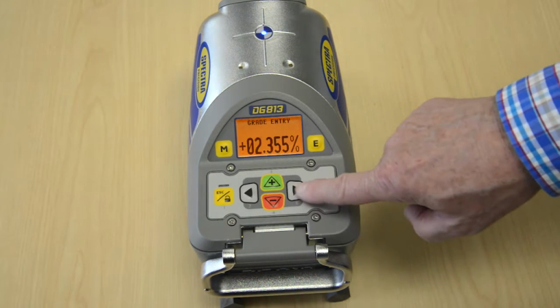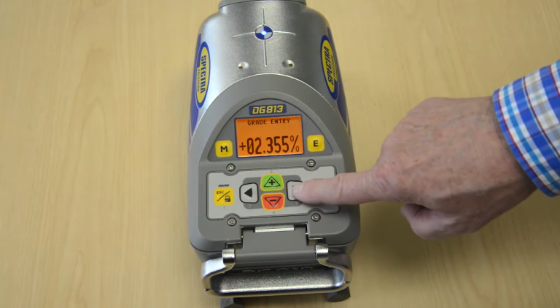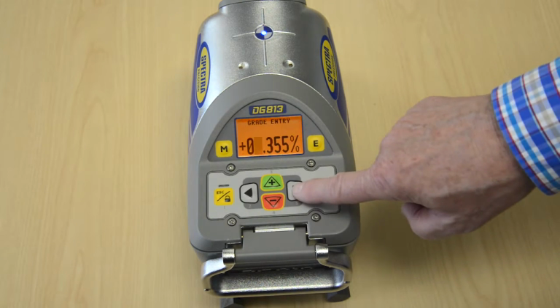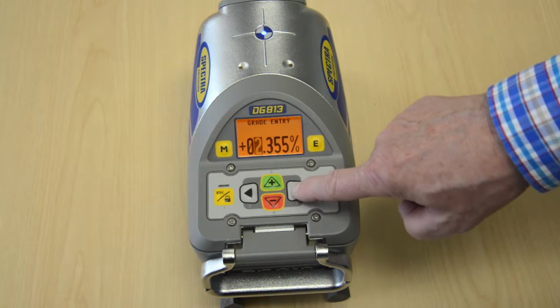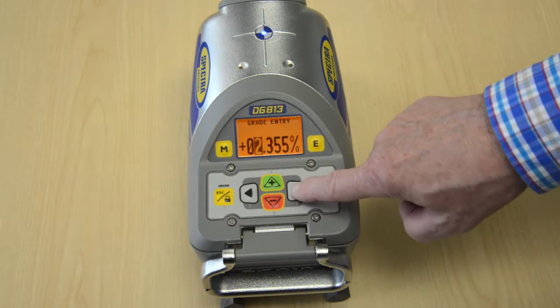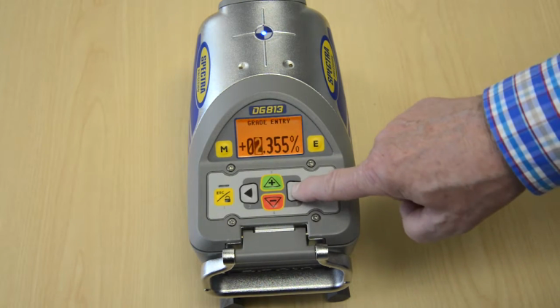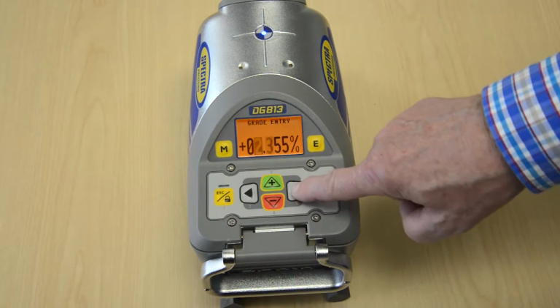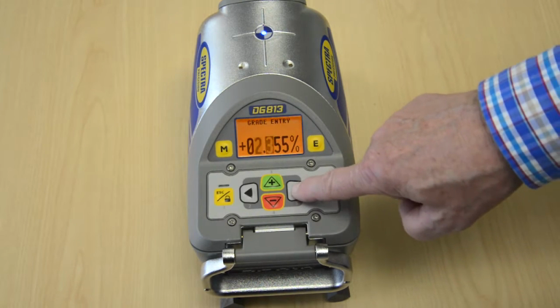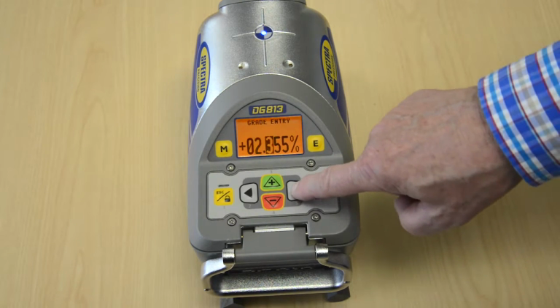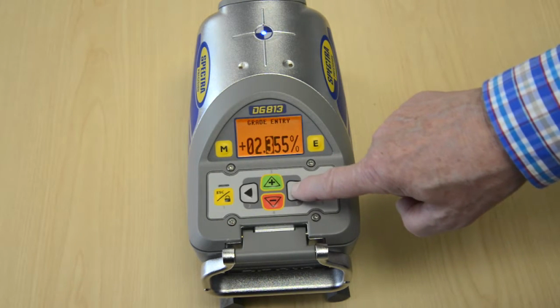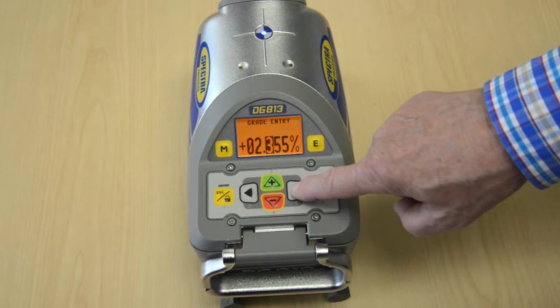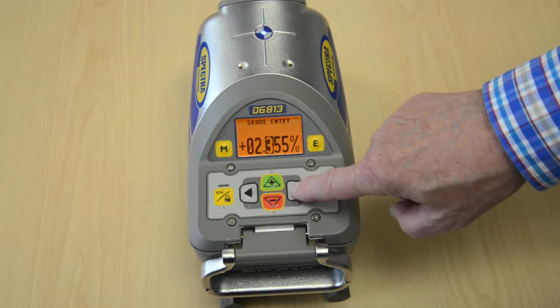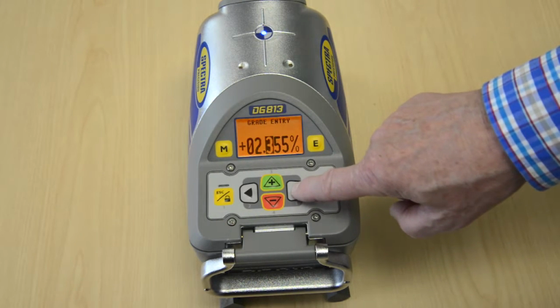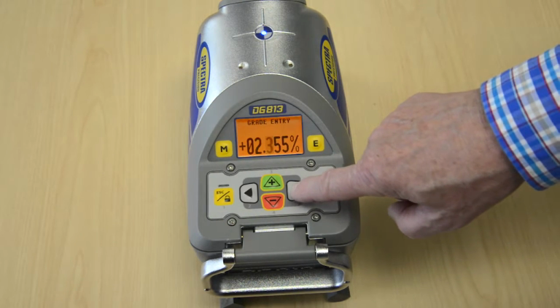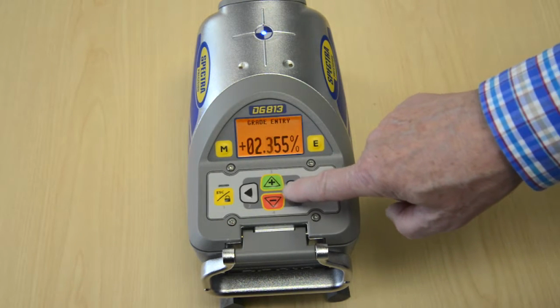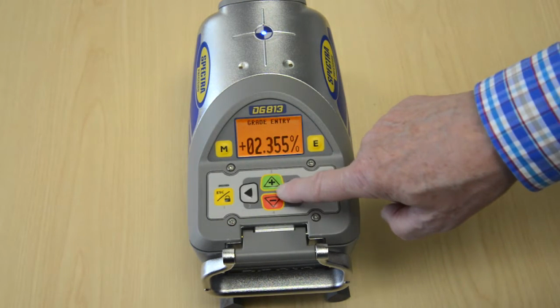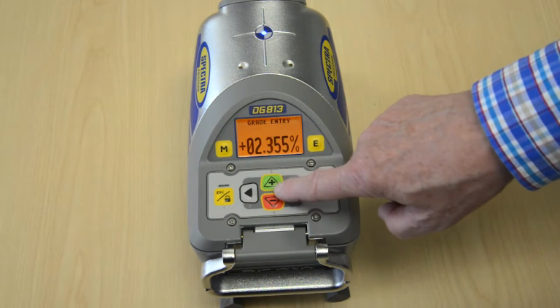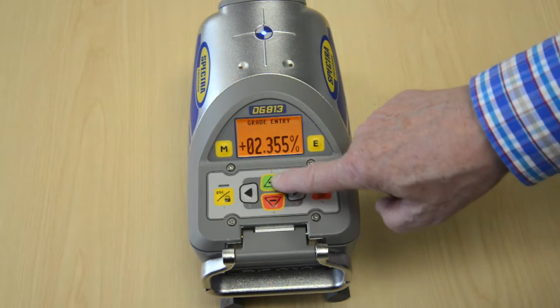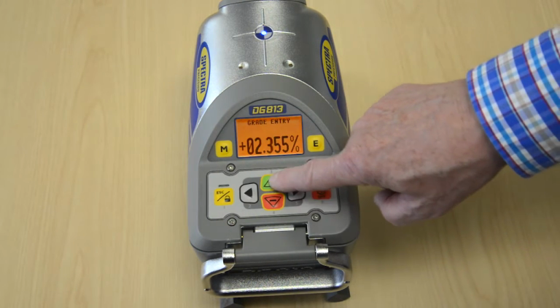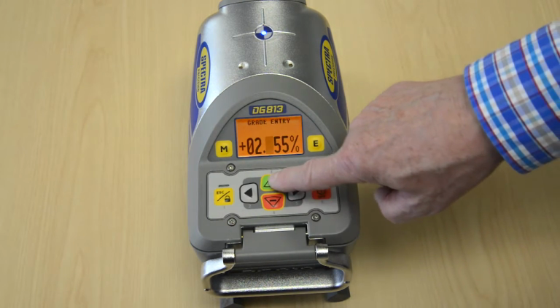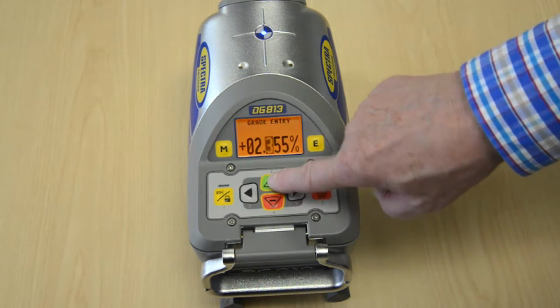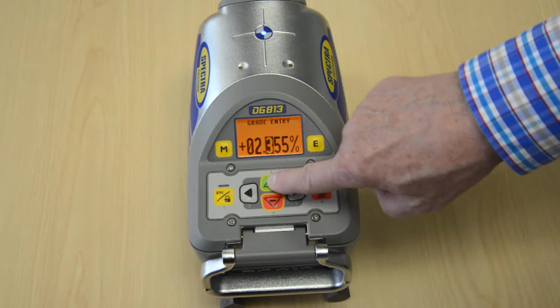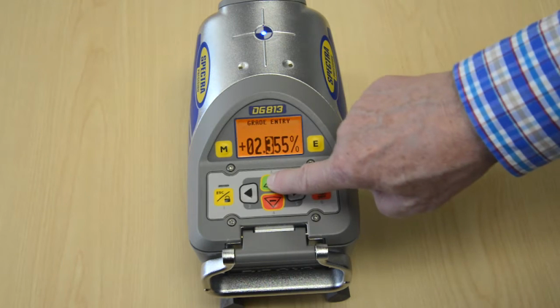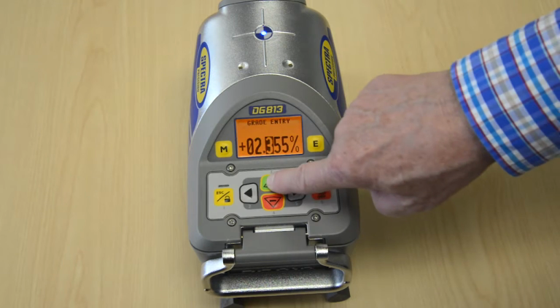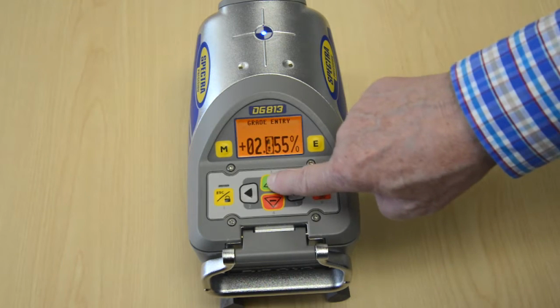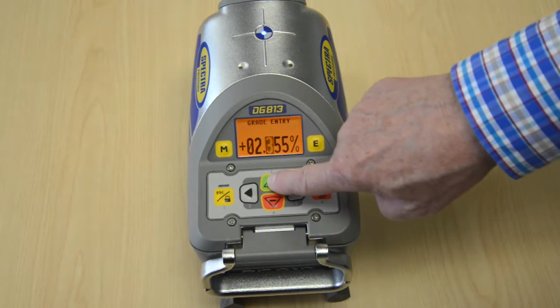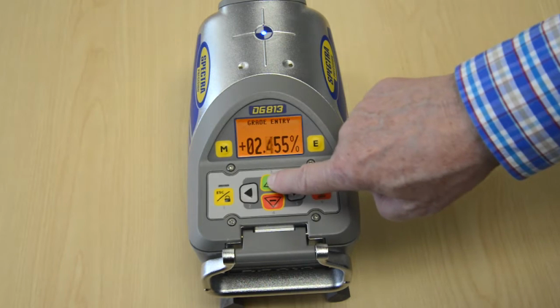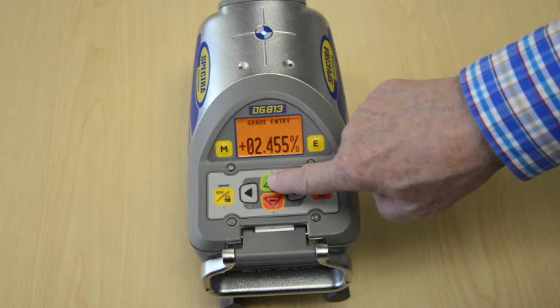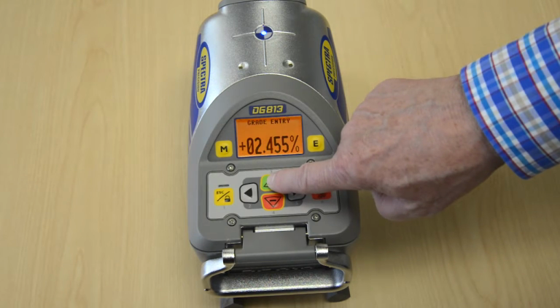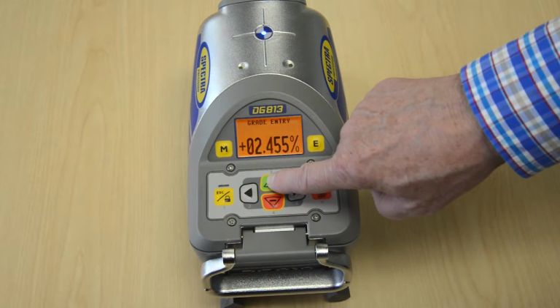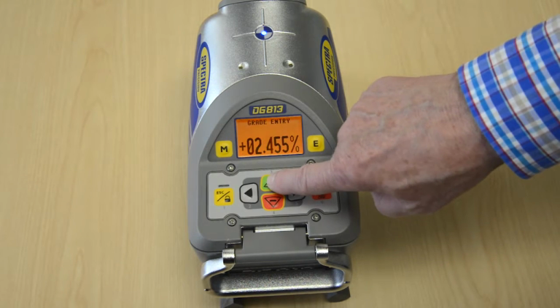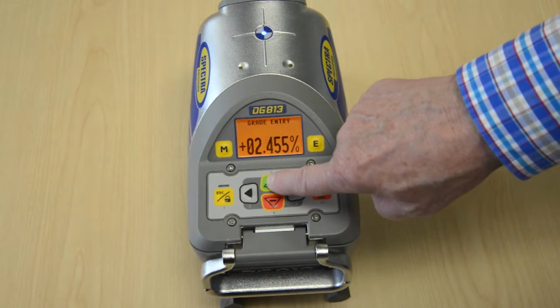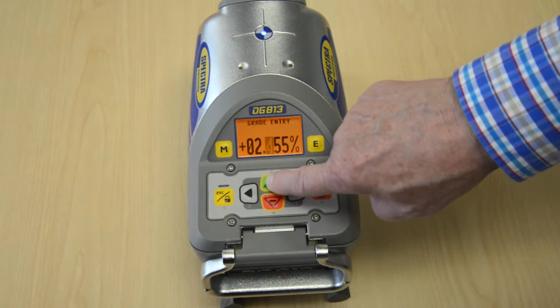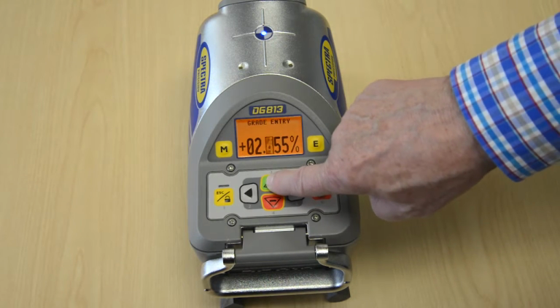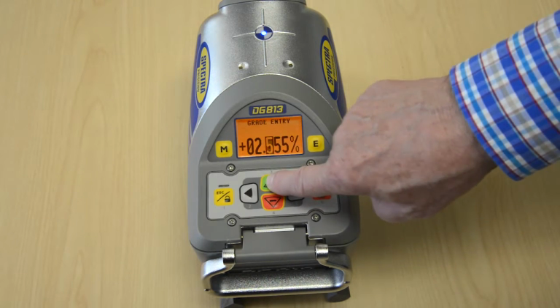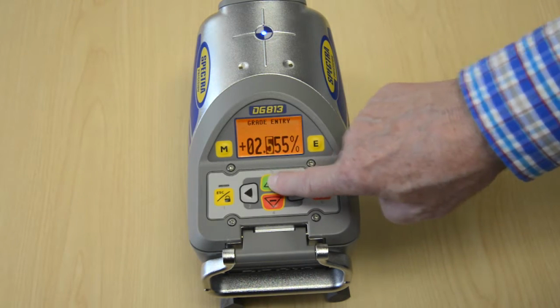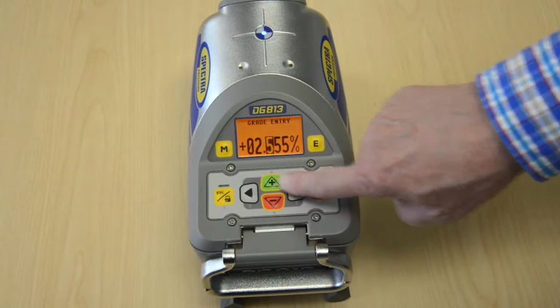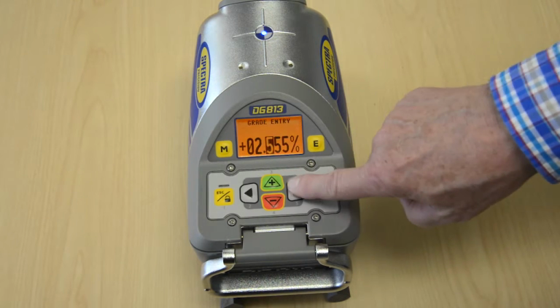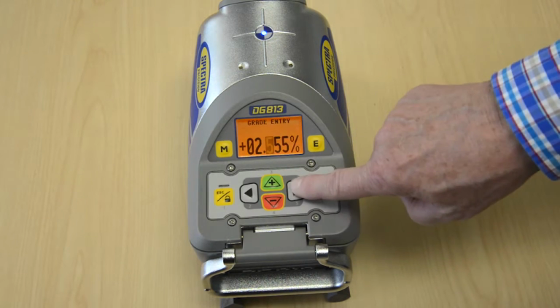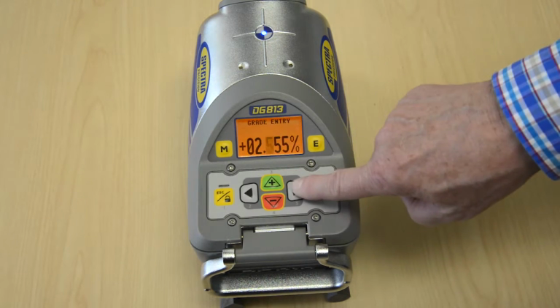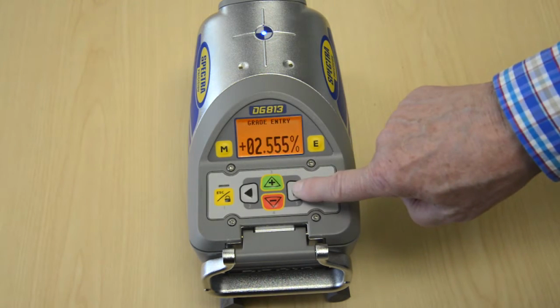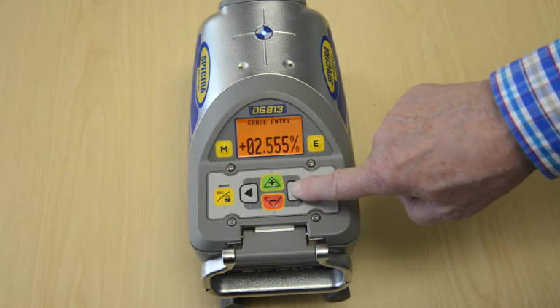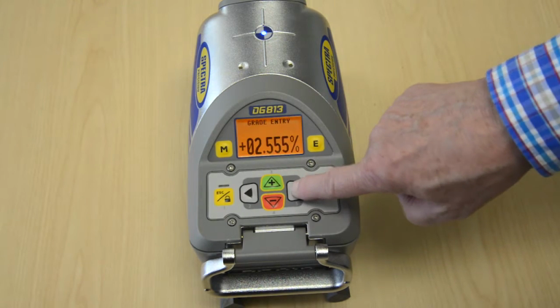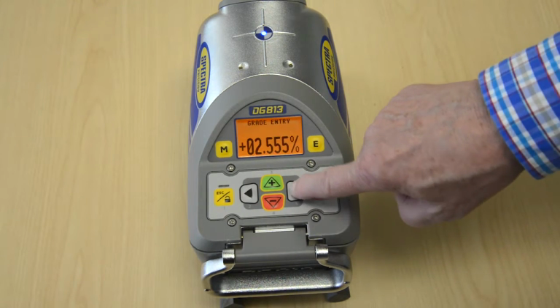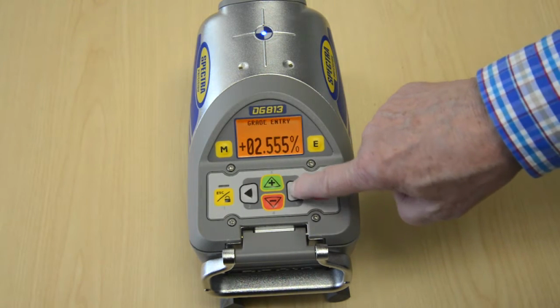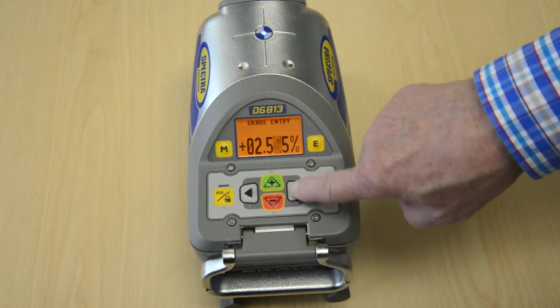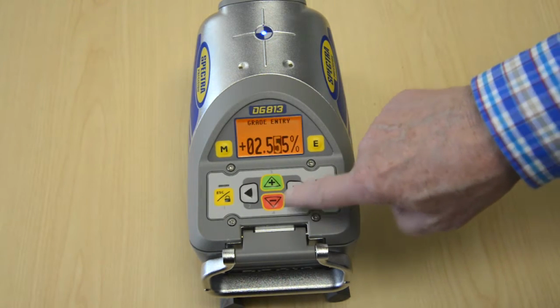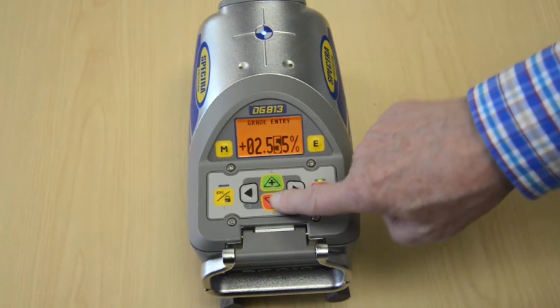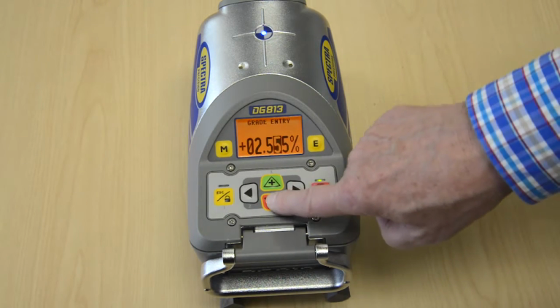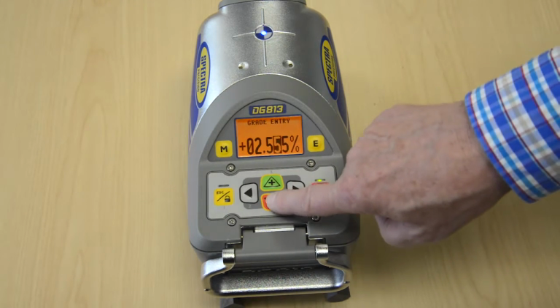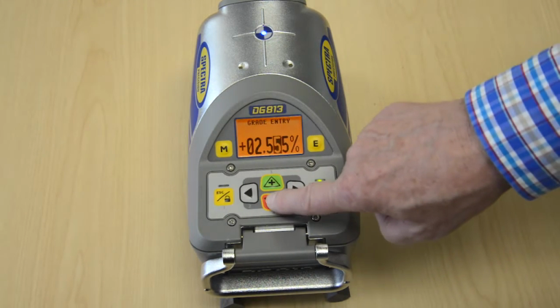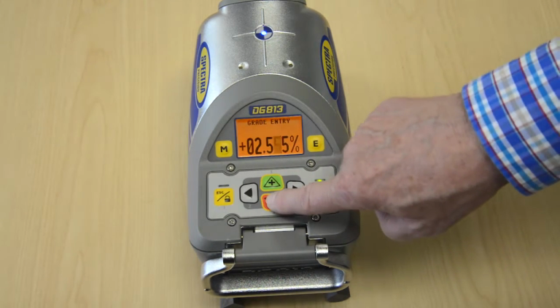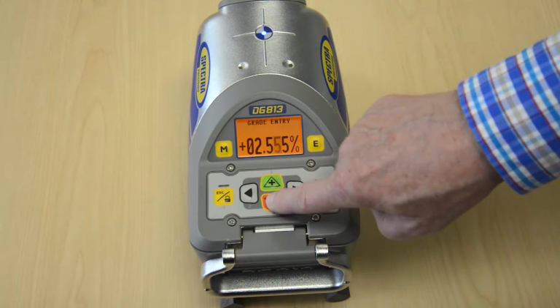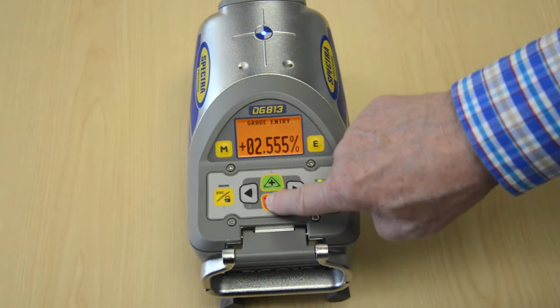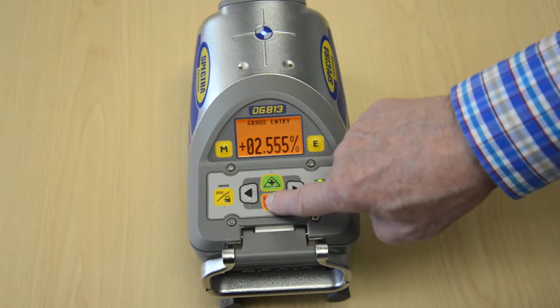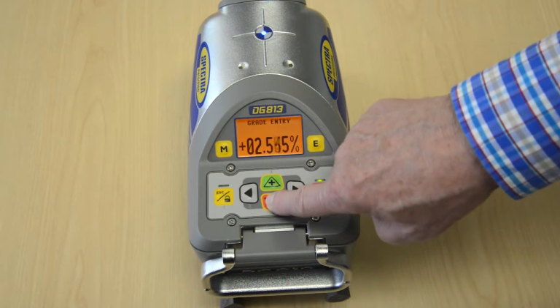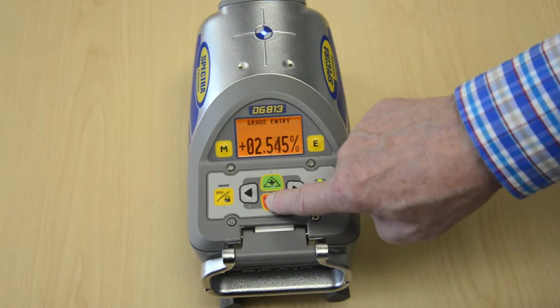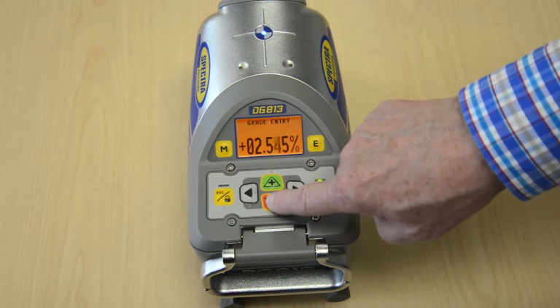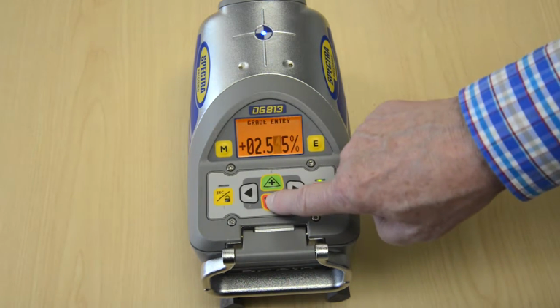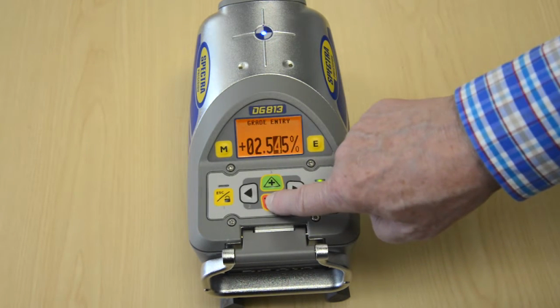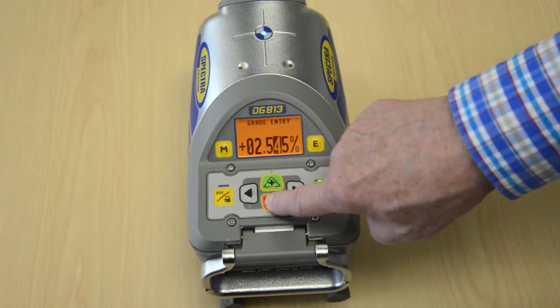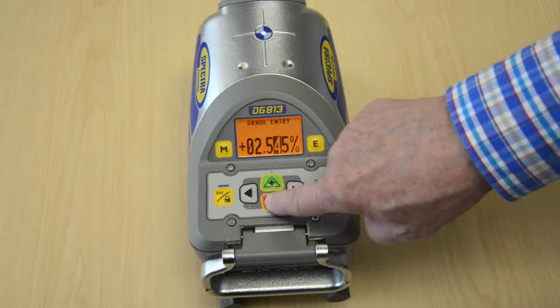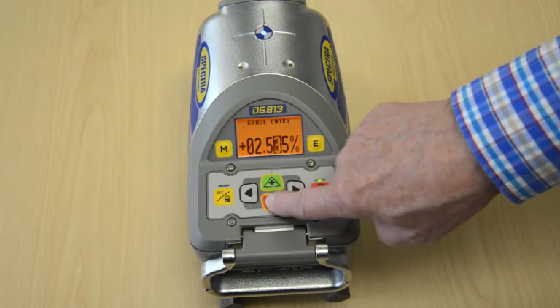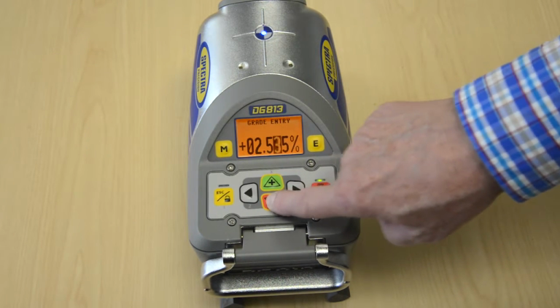The laser will self-level to the required grade position after confirming the grade change with the E button.